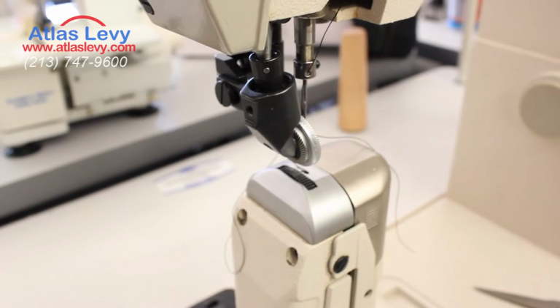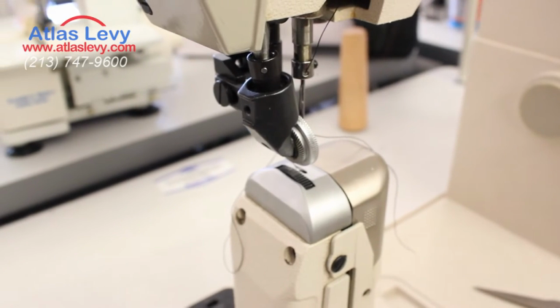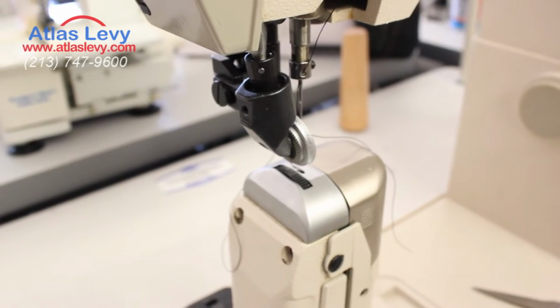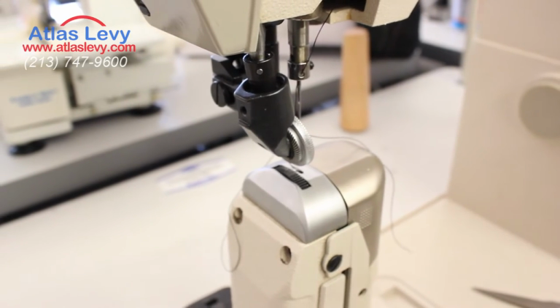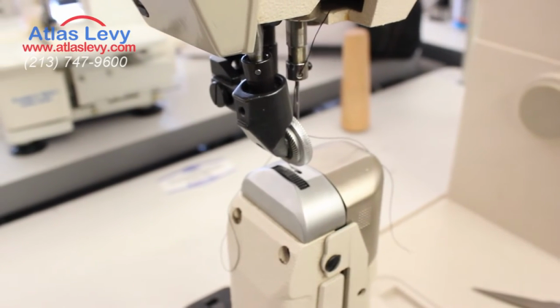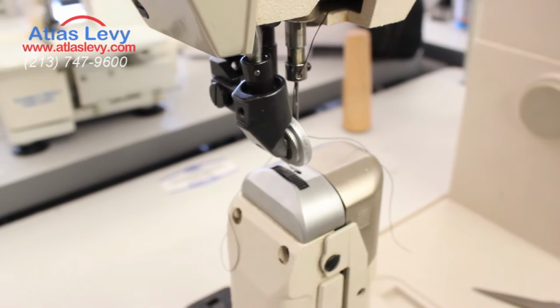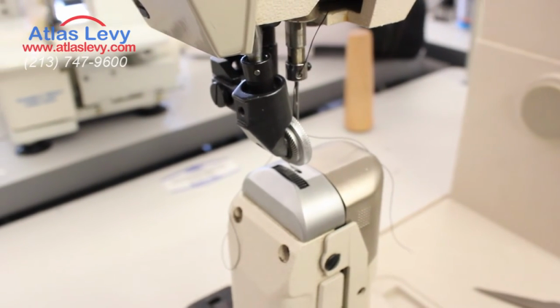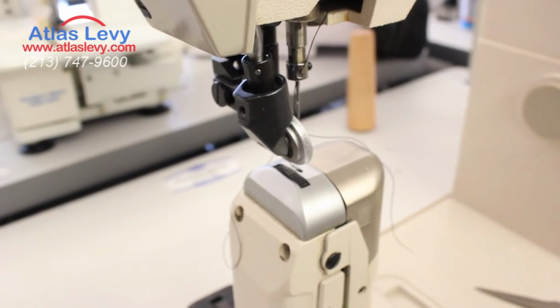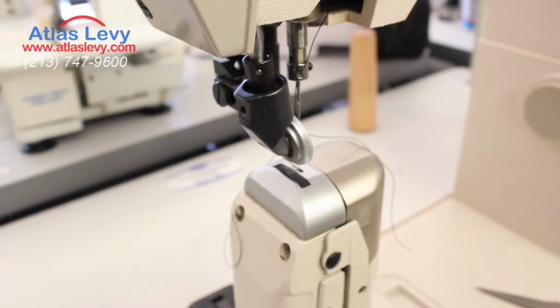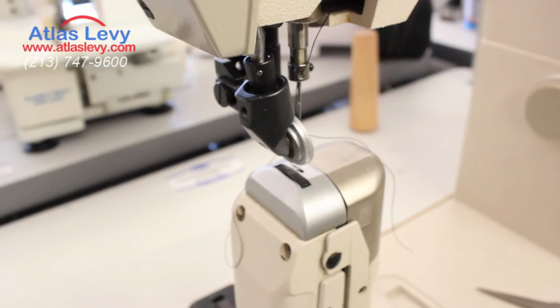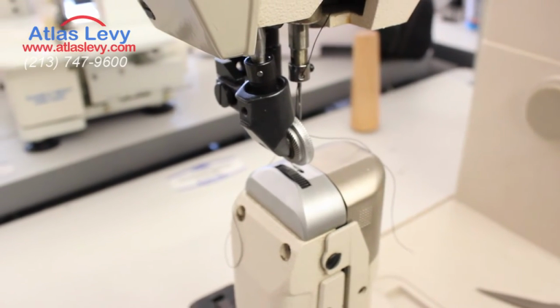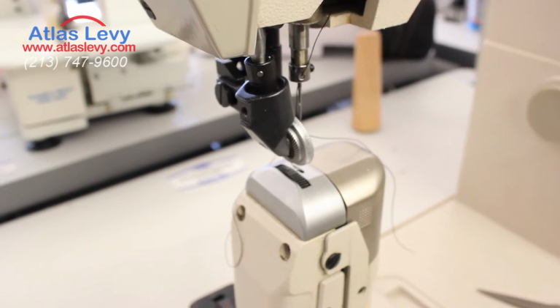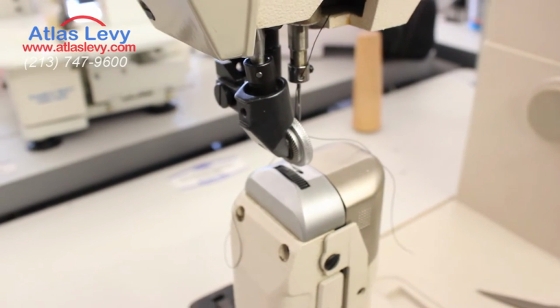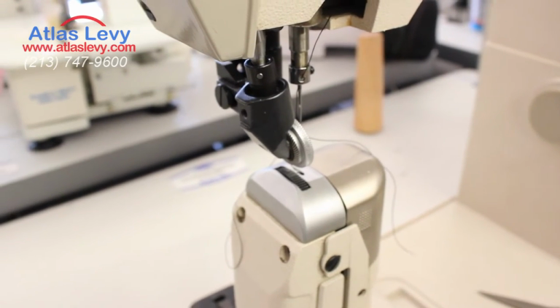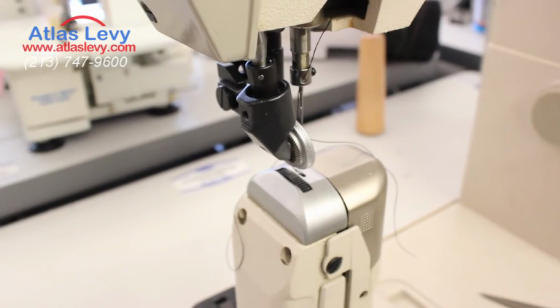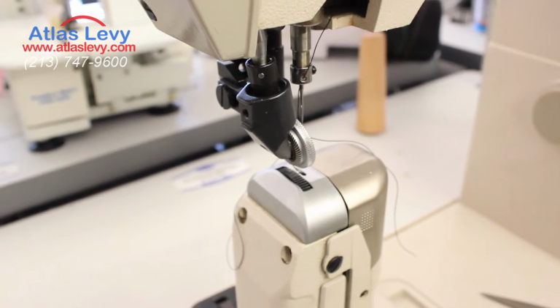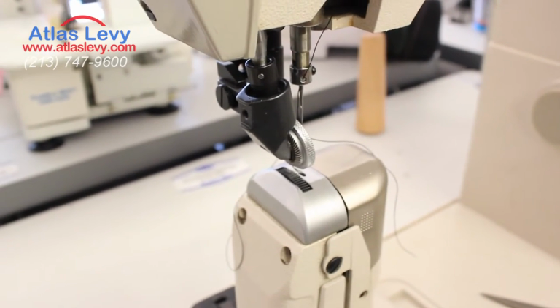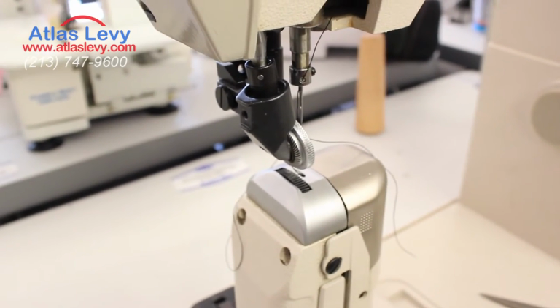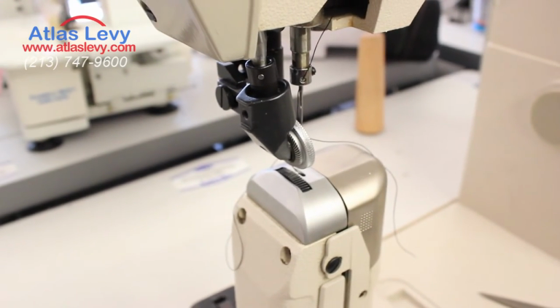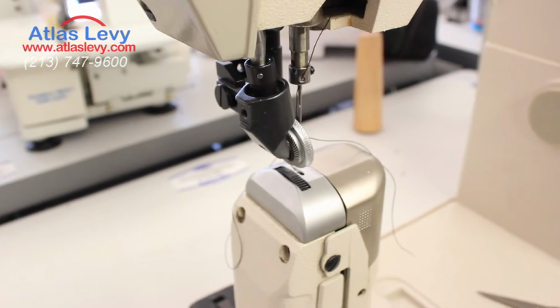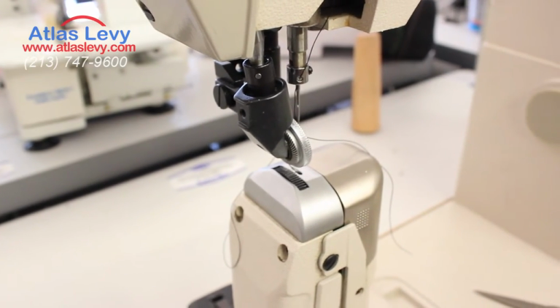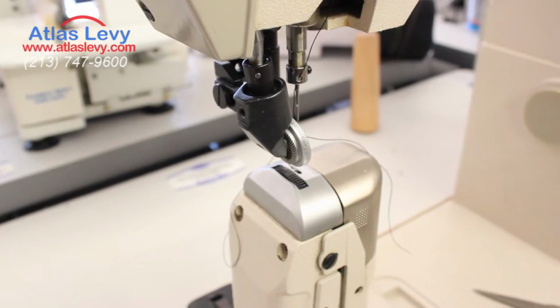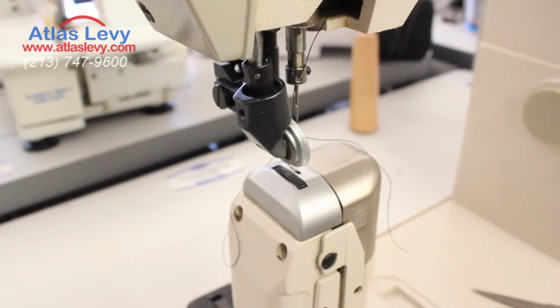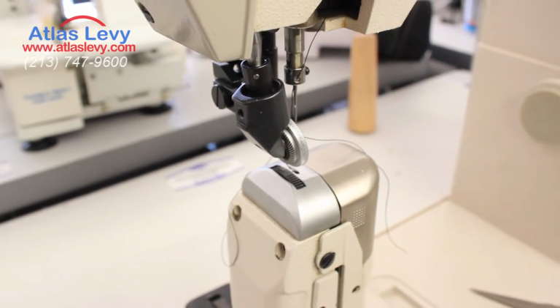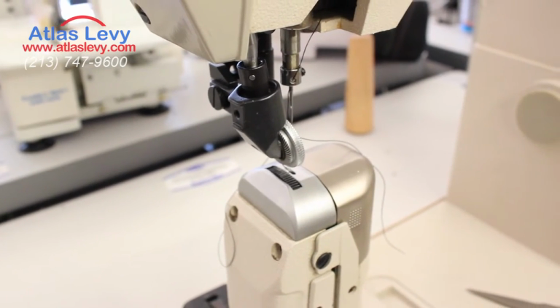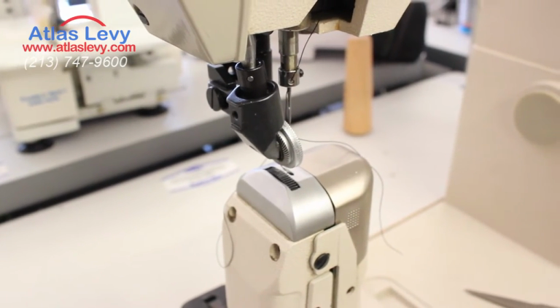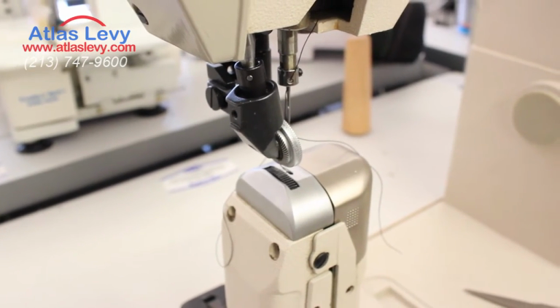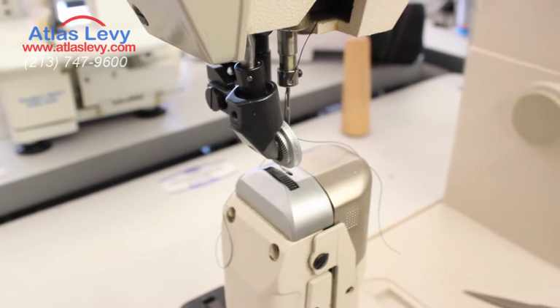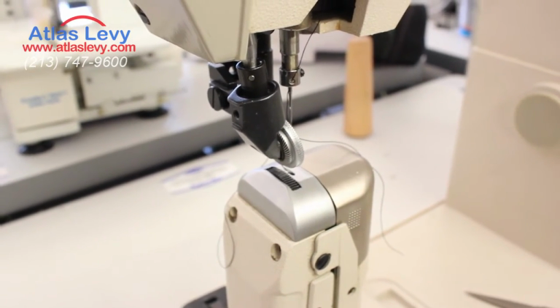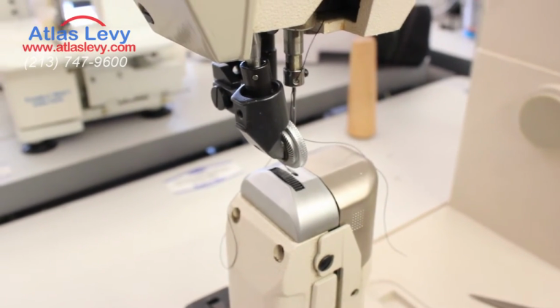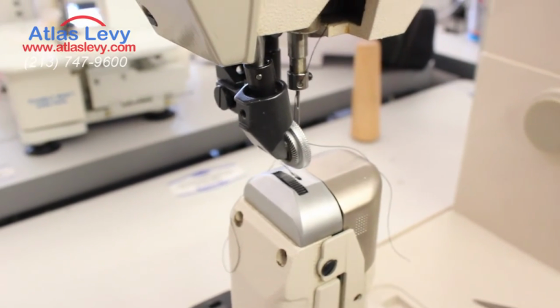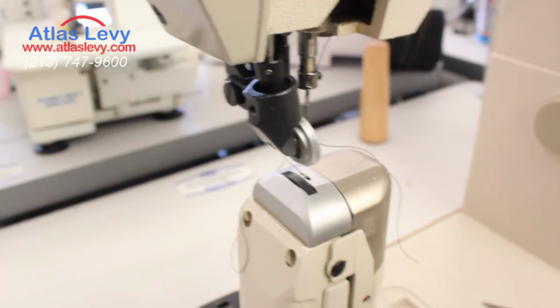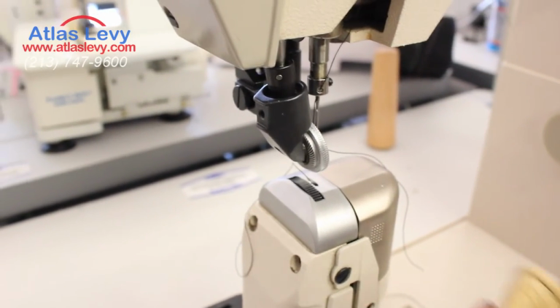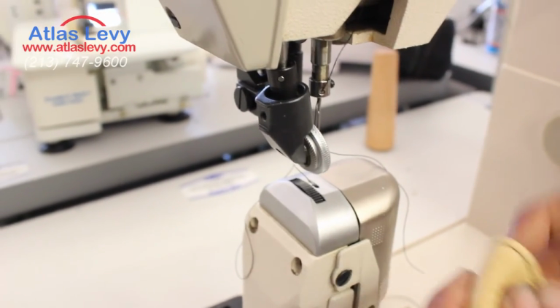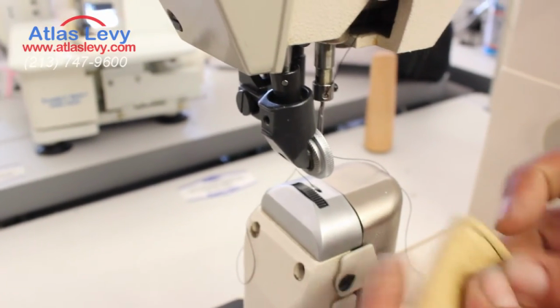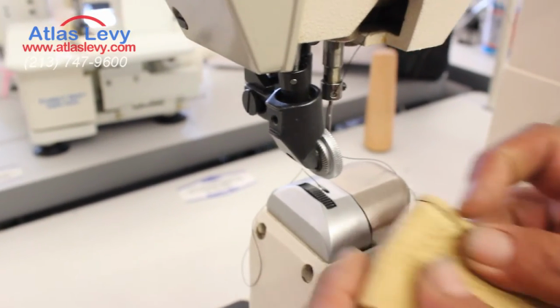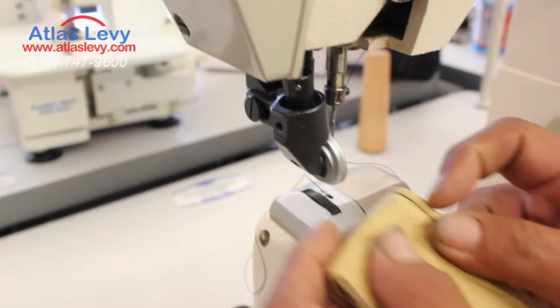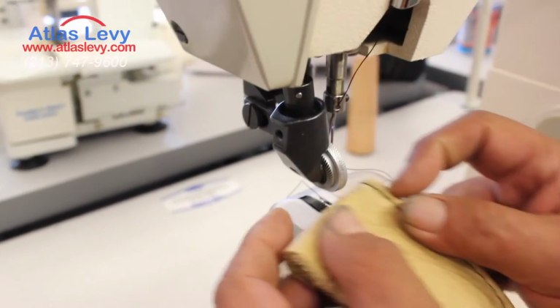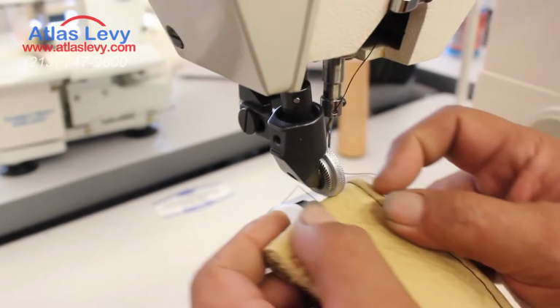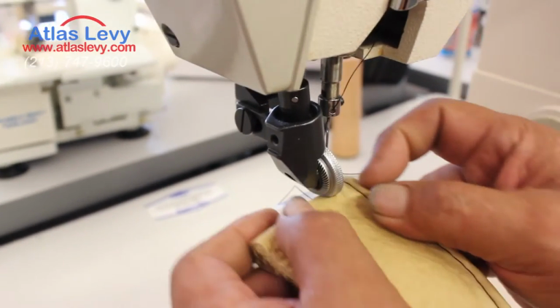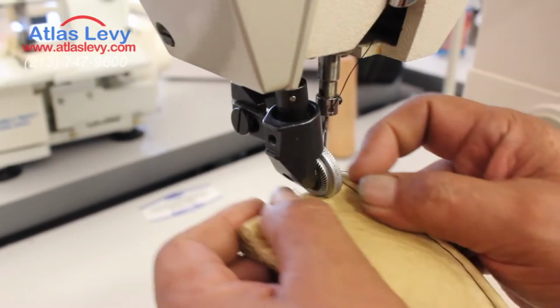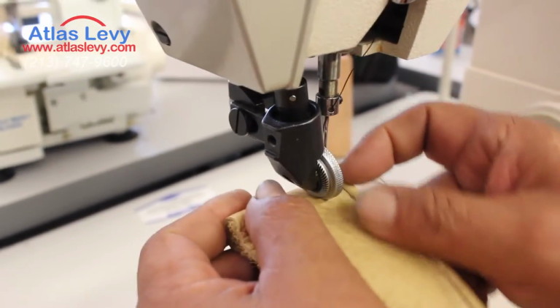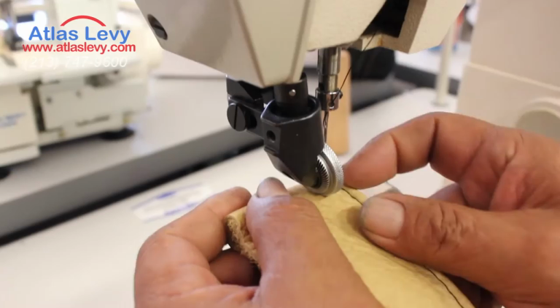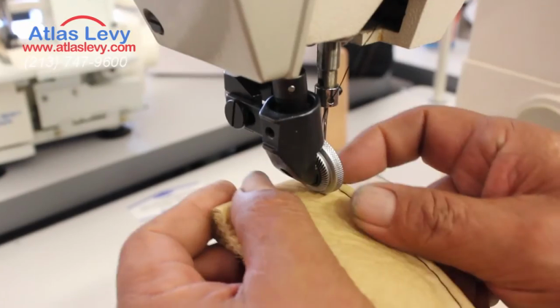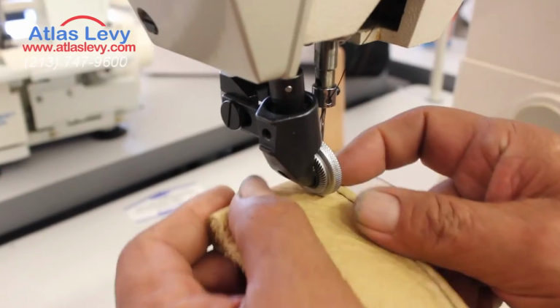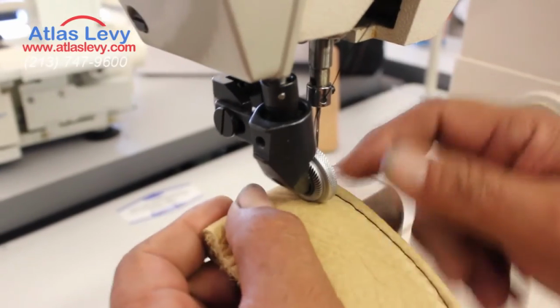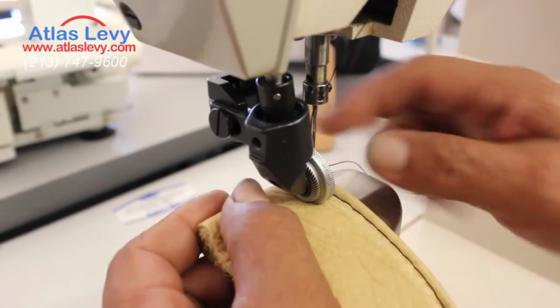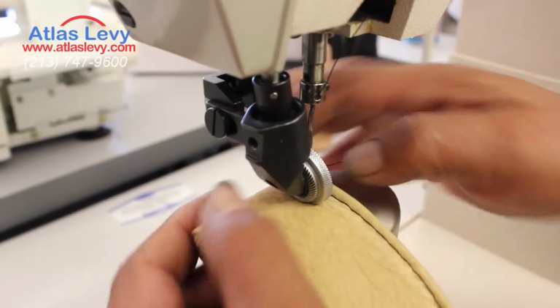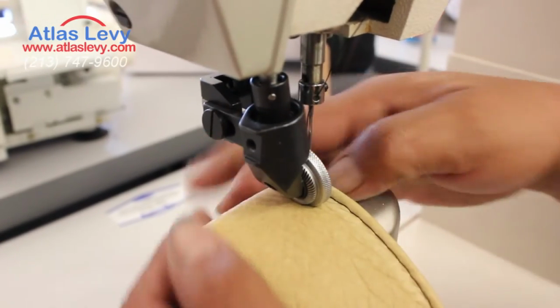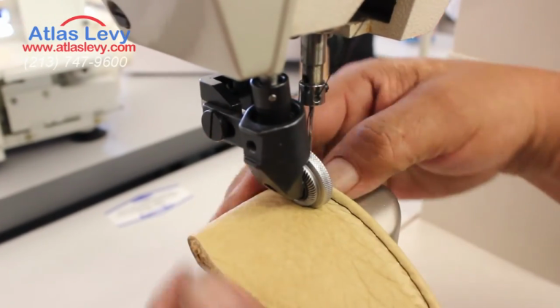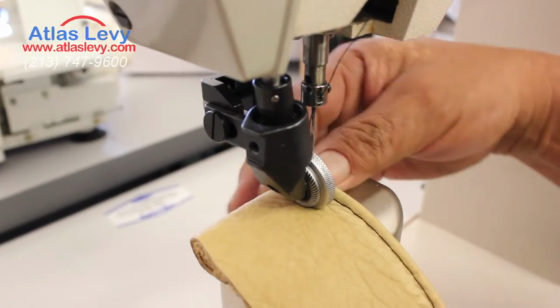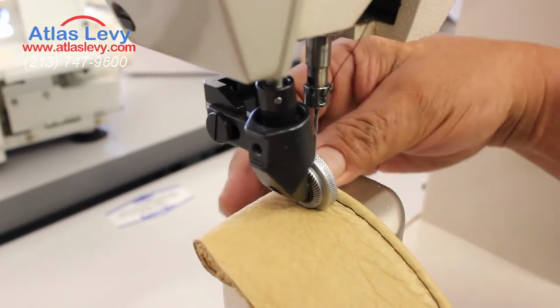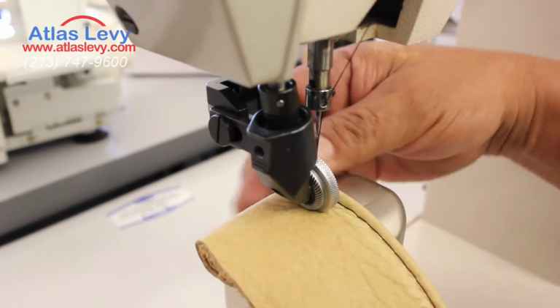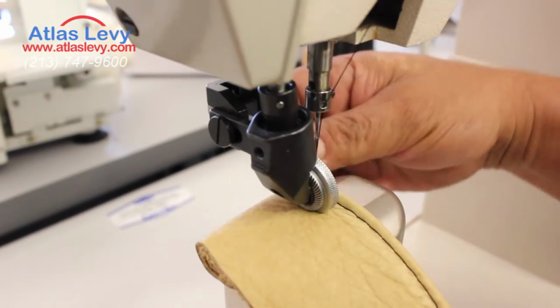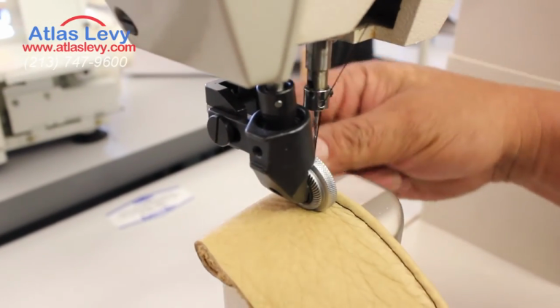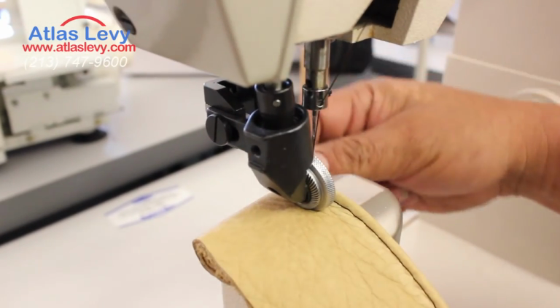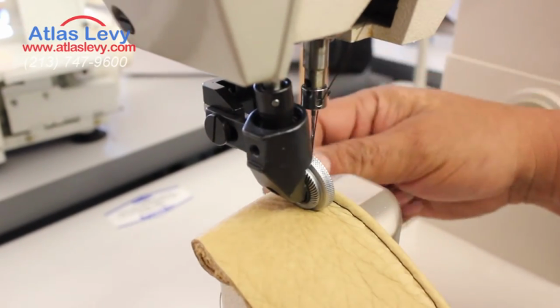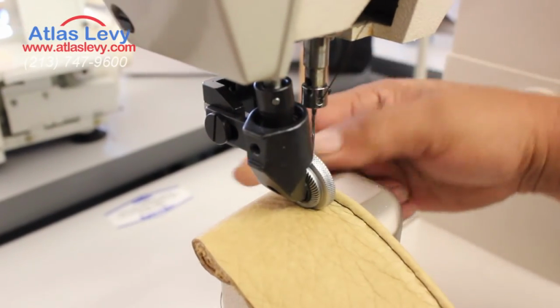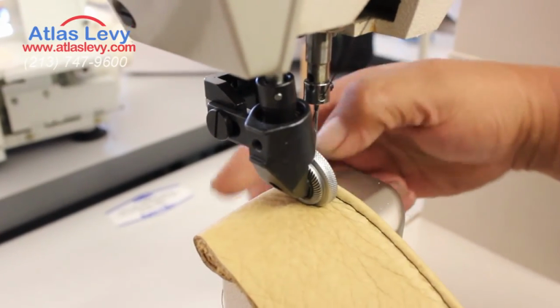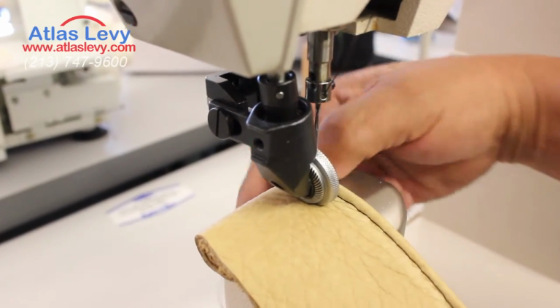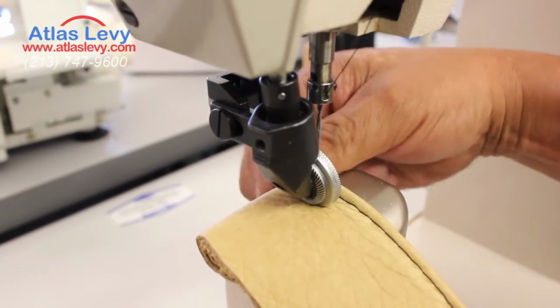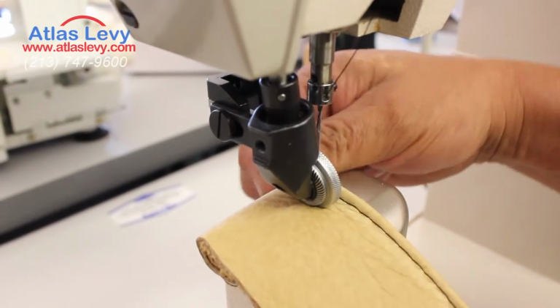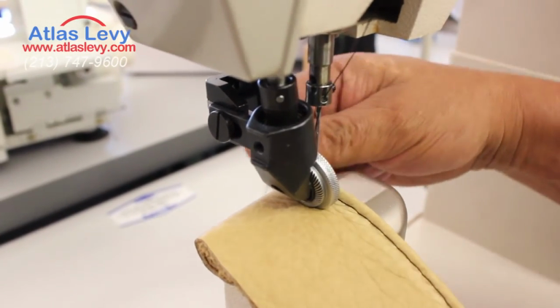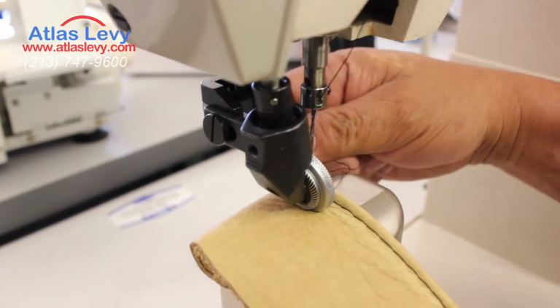And now we're going to do four layers of the fabric, which is about three-eighths. And there we go.